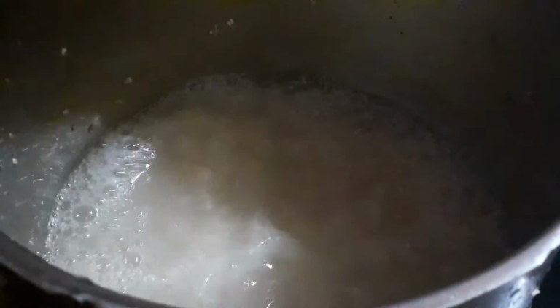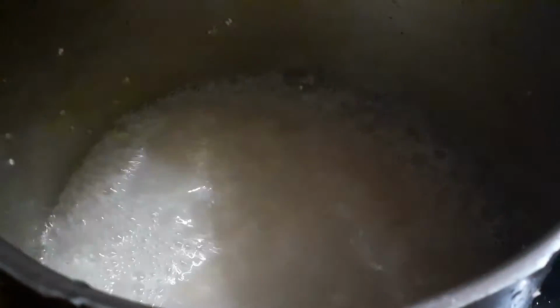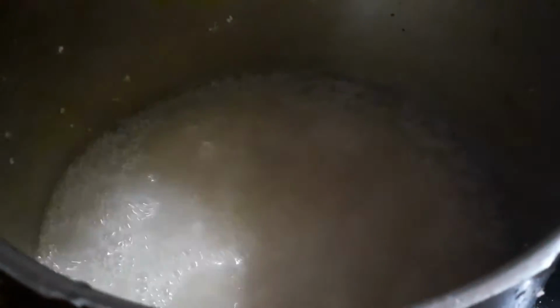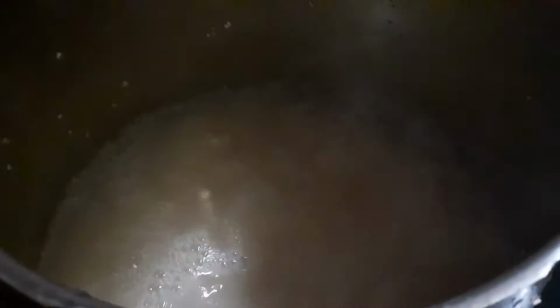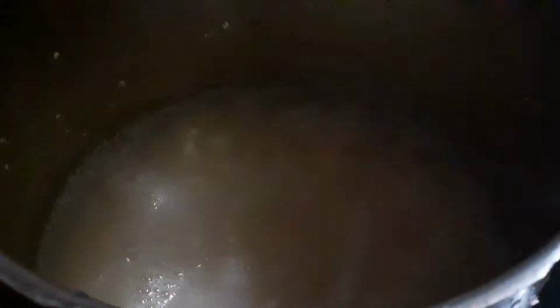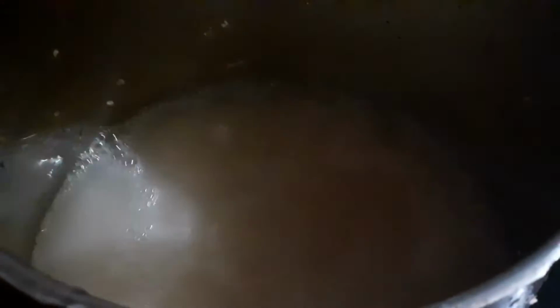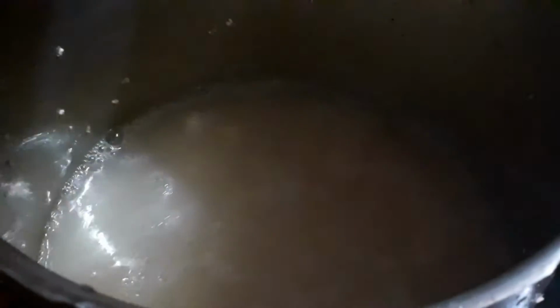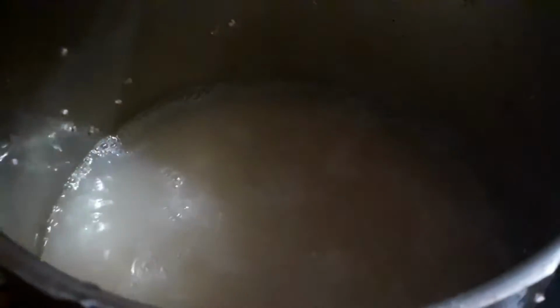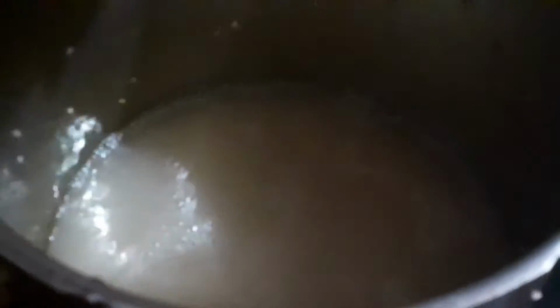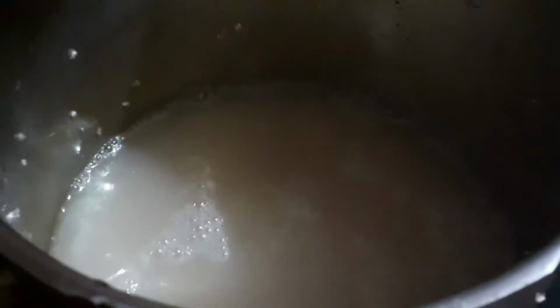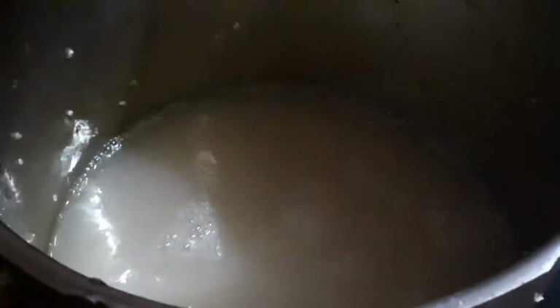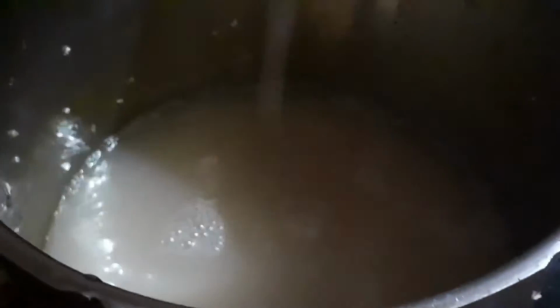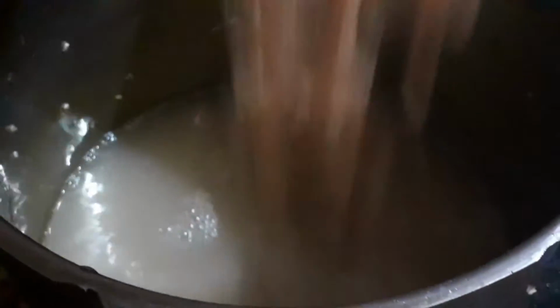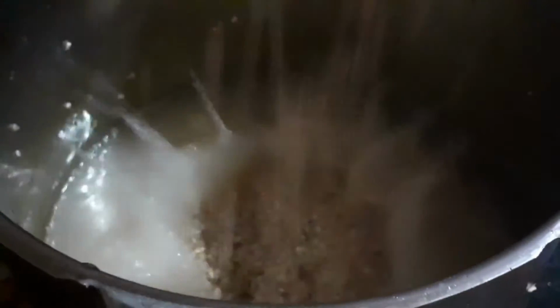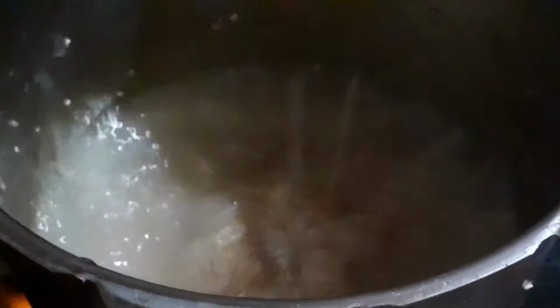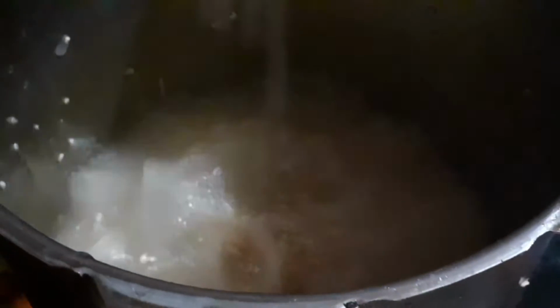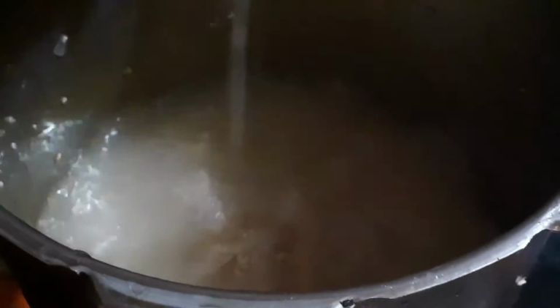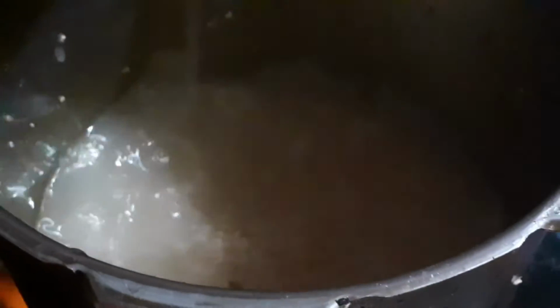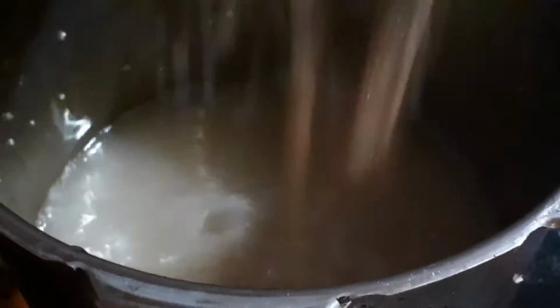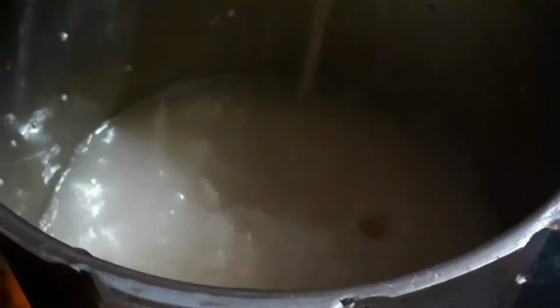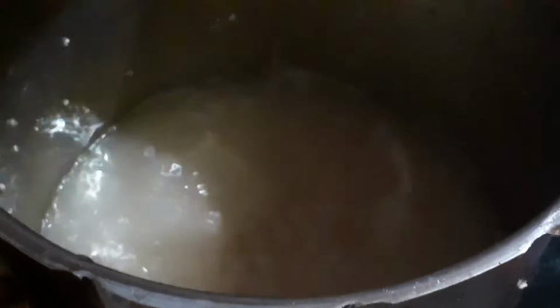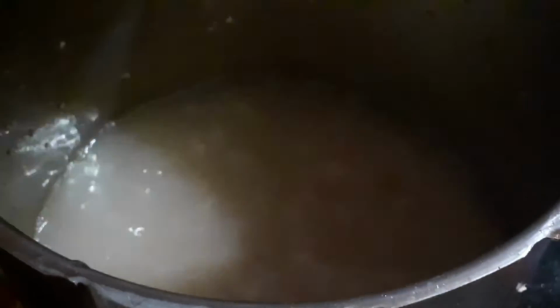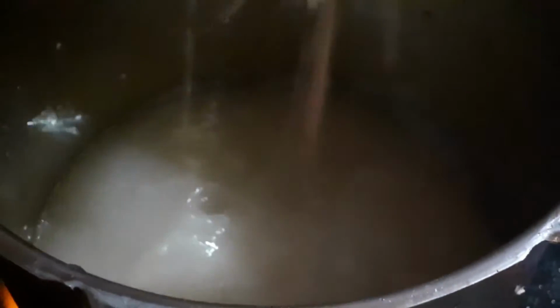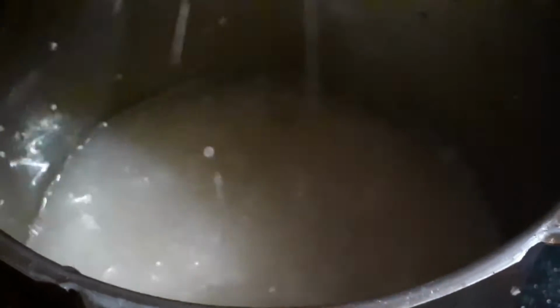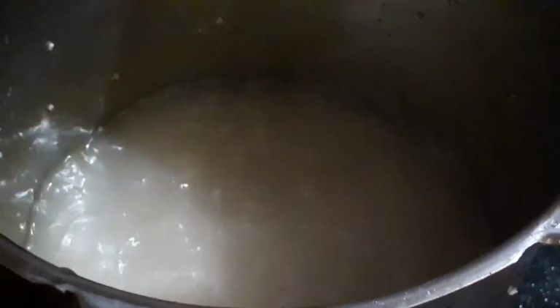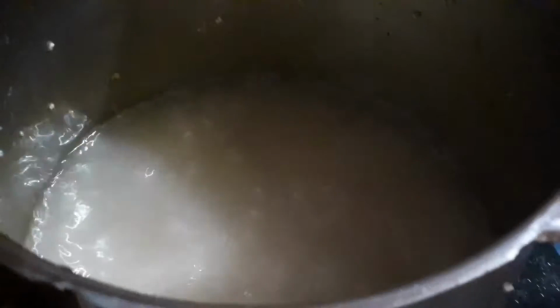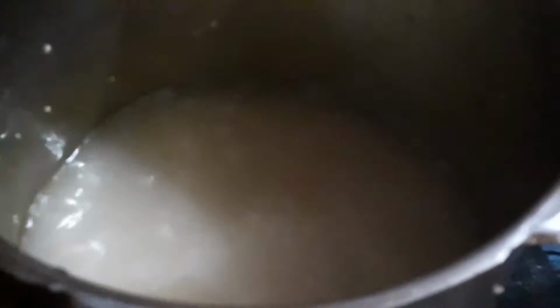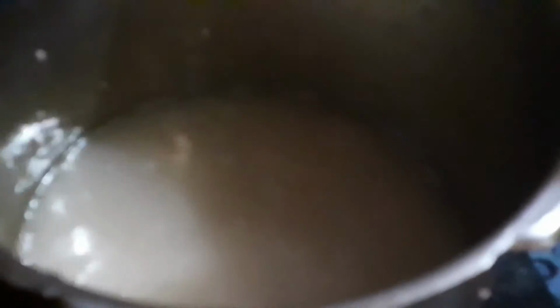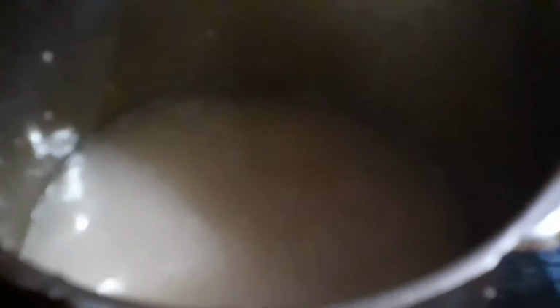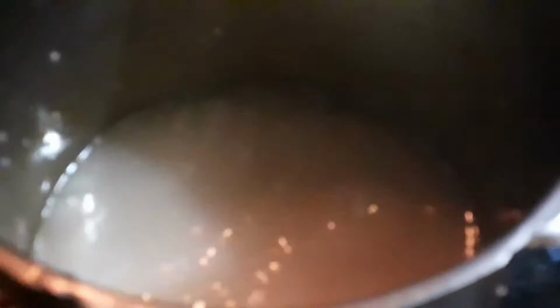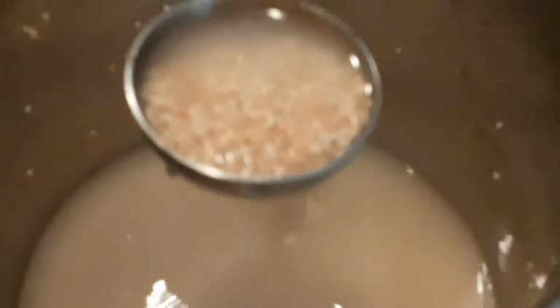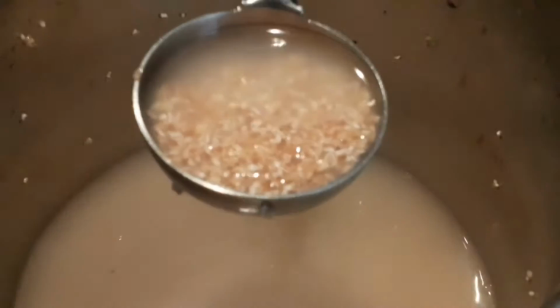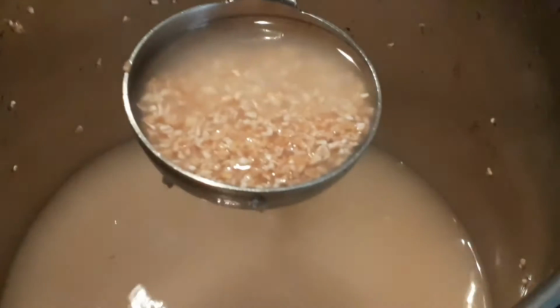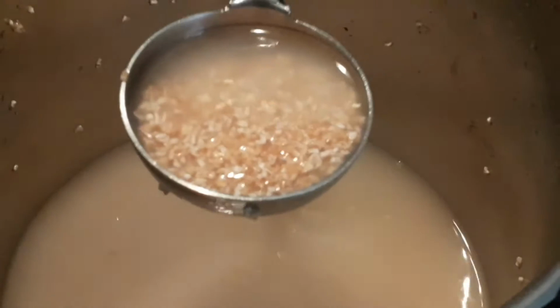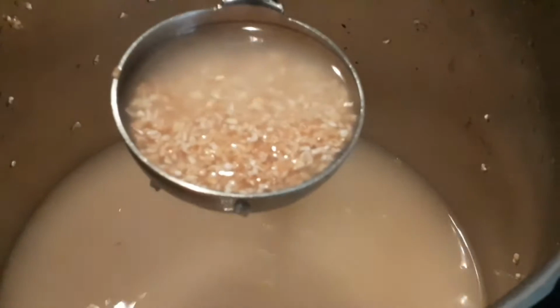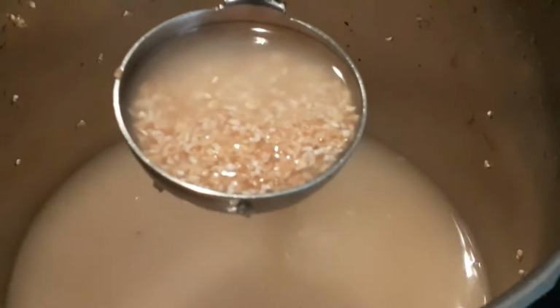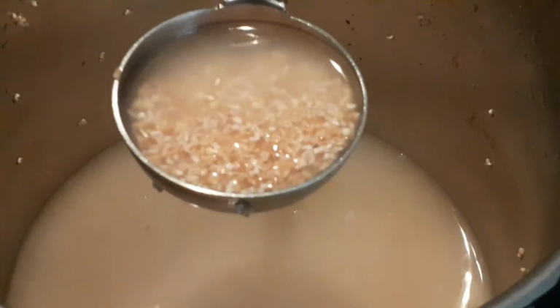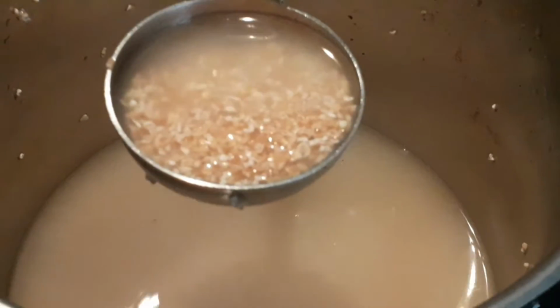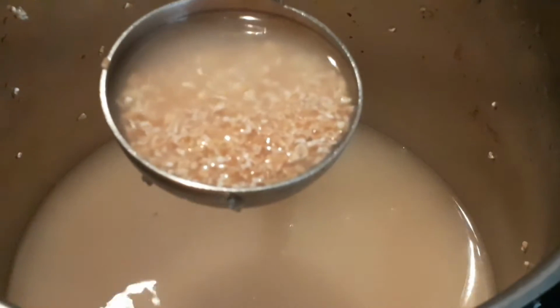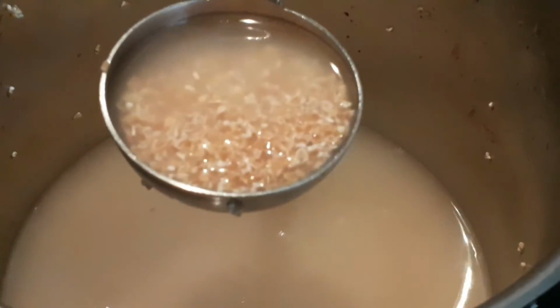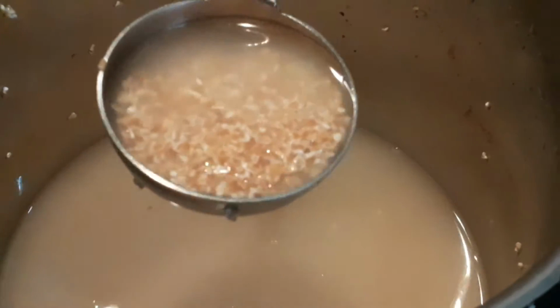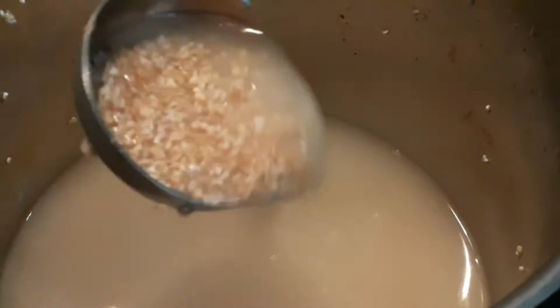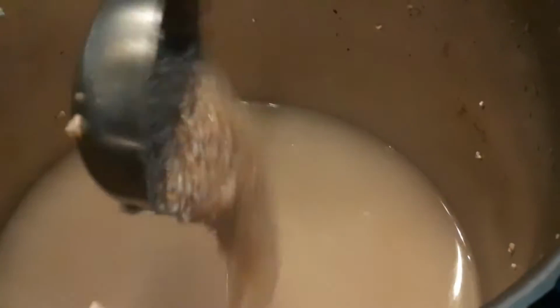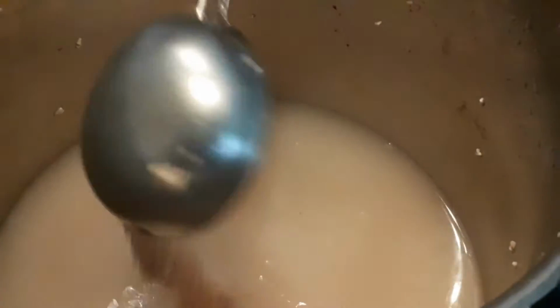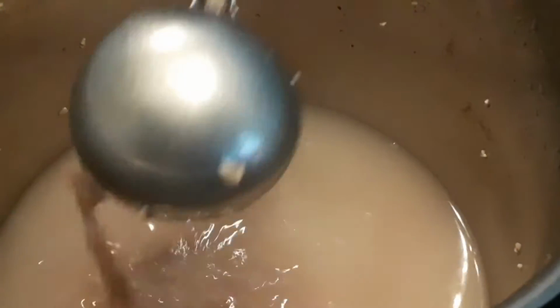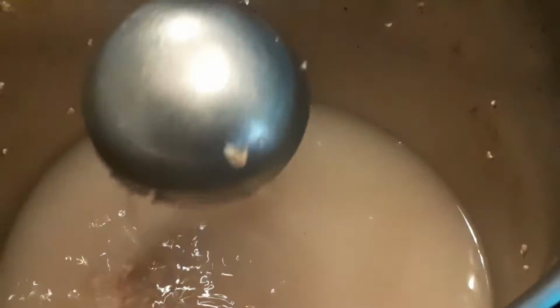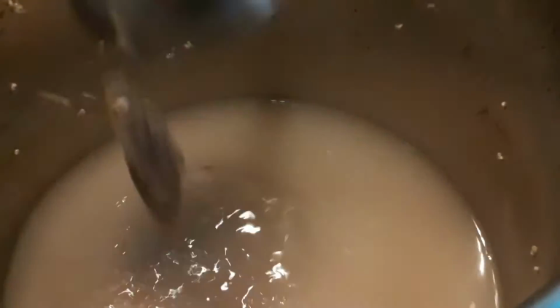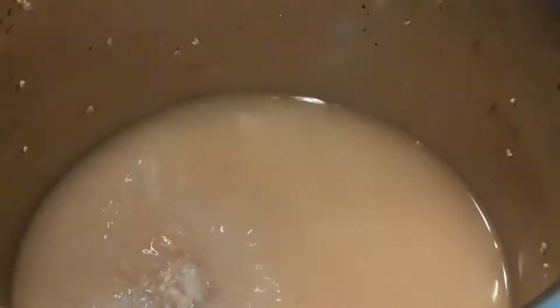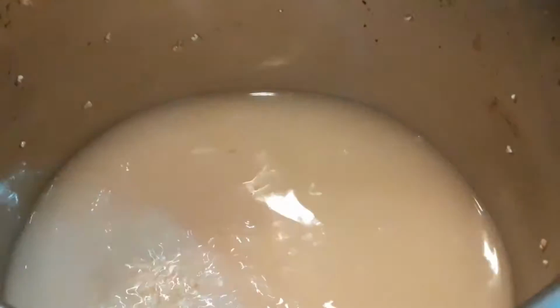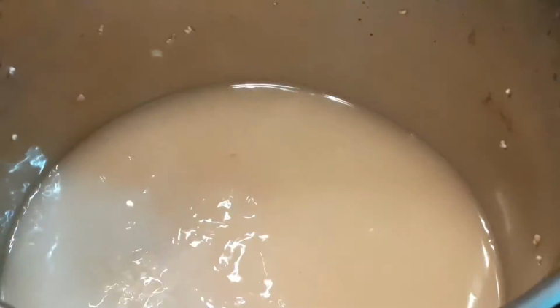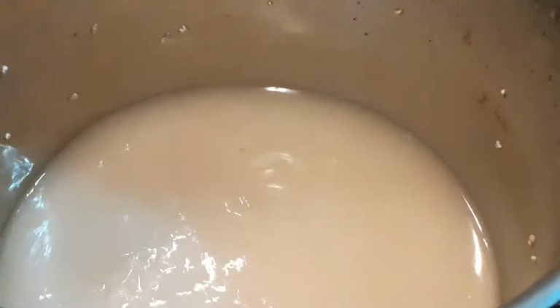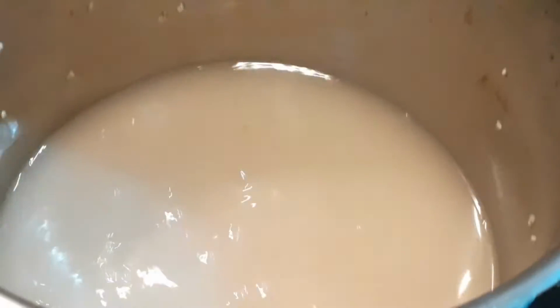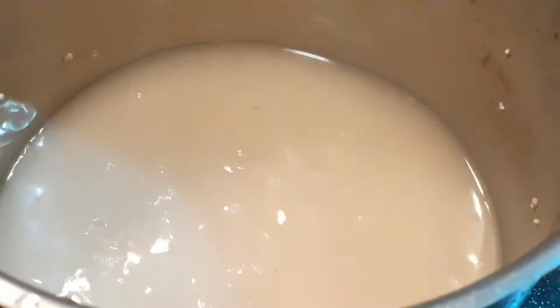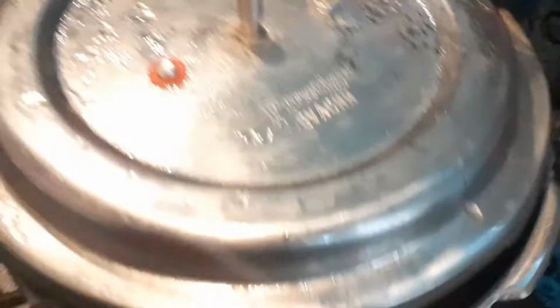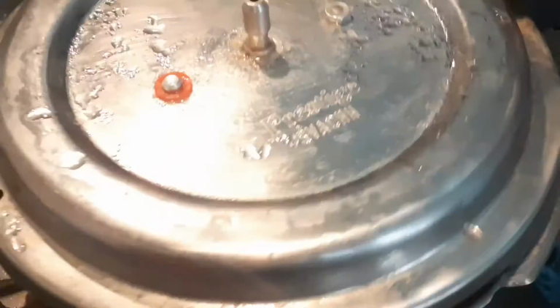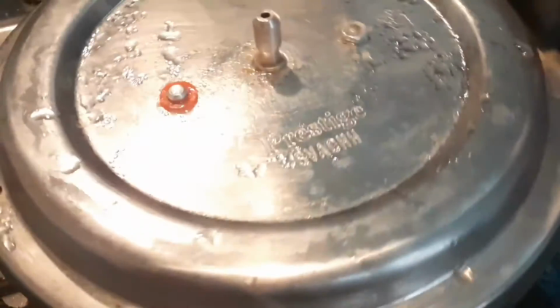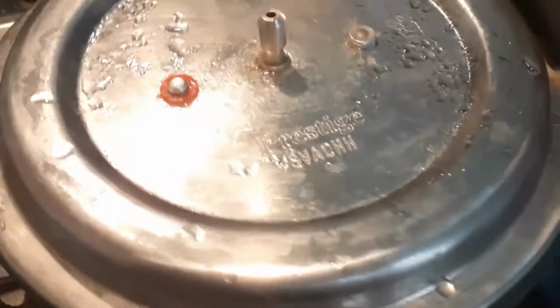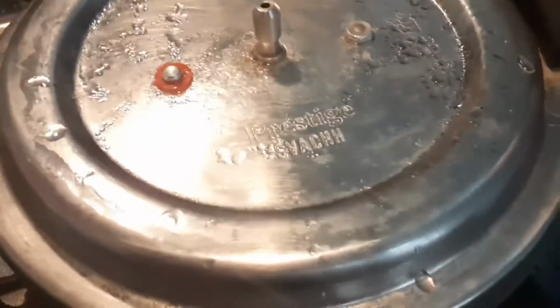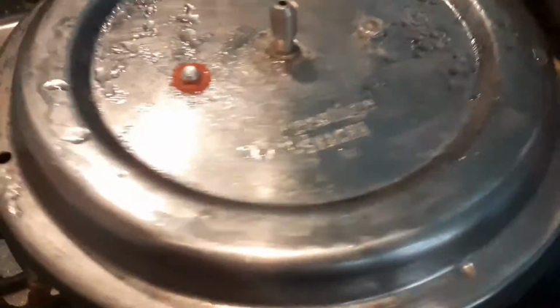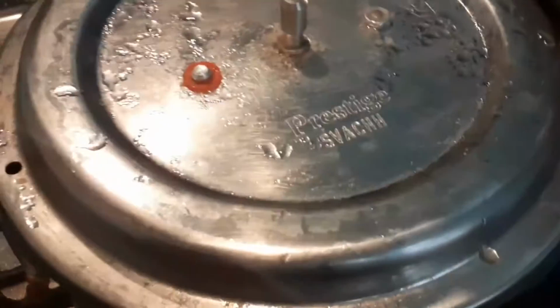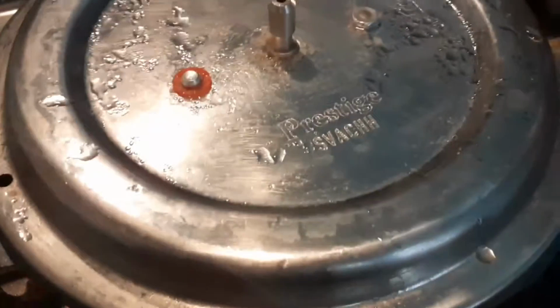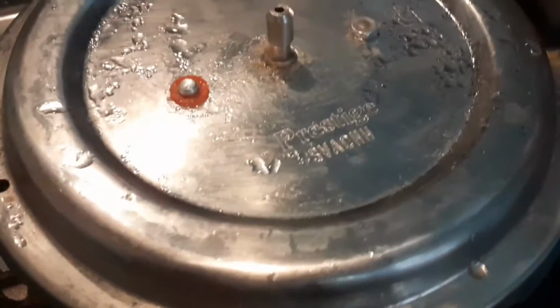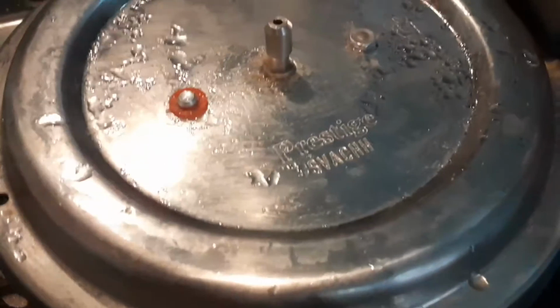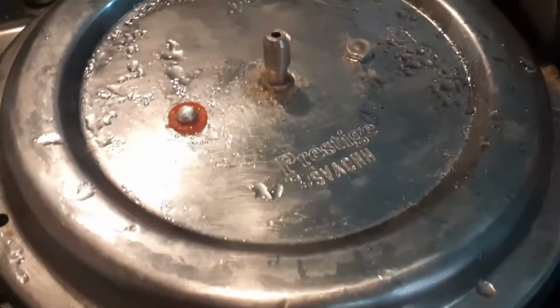Heat a pan. Add 1 and a half cups of jaggery, then add 1 cup water and stir well to make a jaggery syrup.